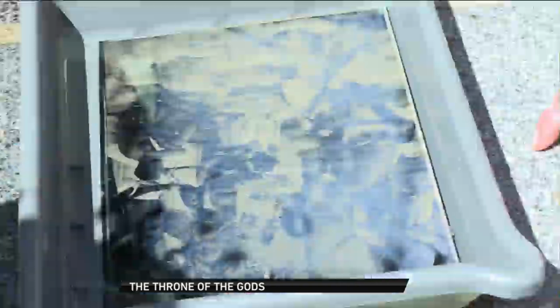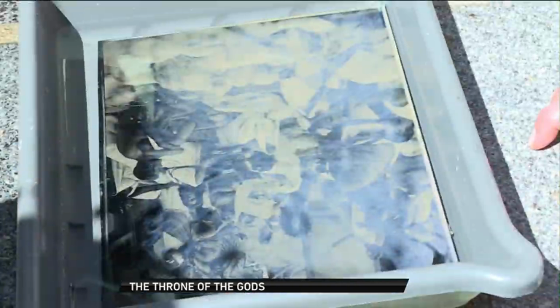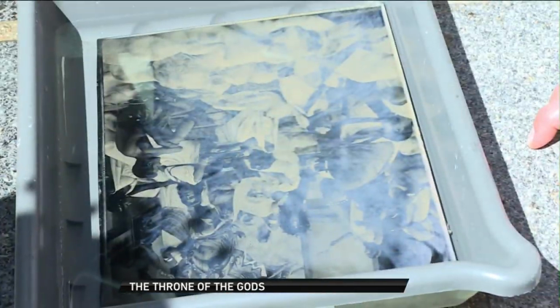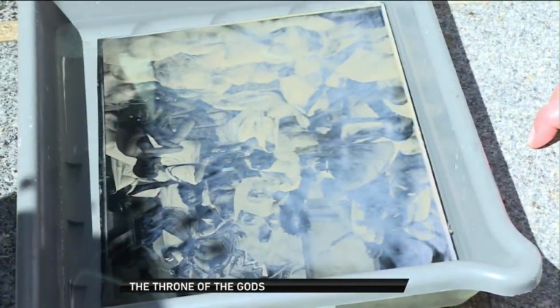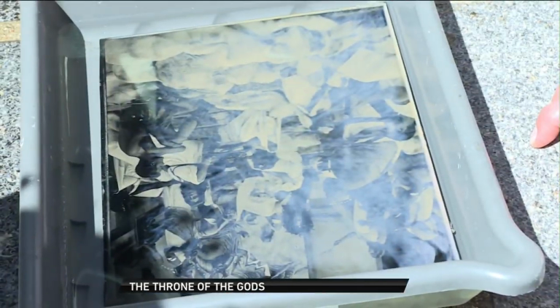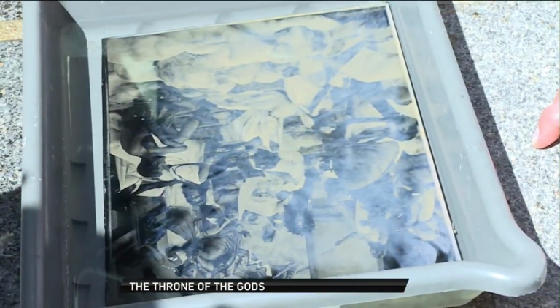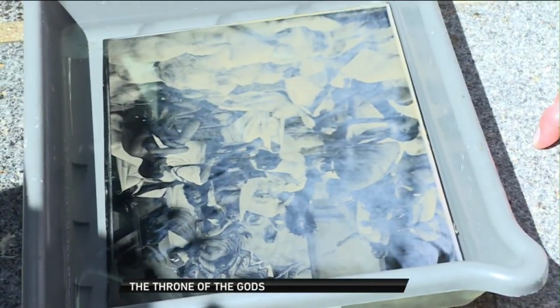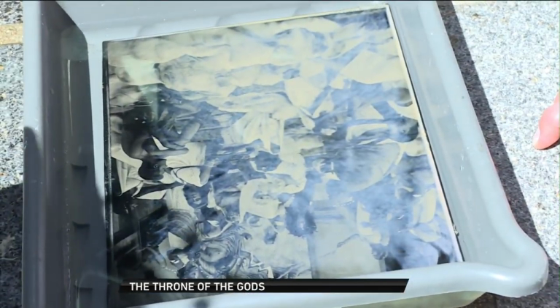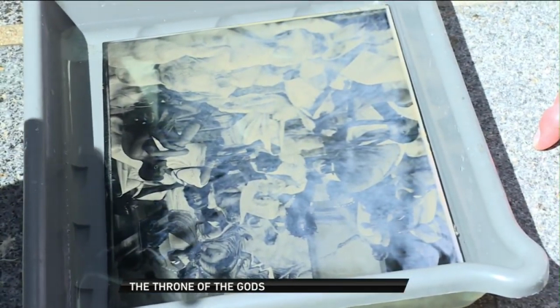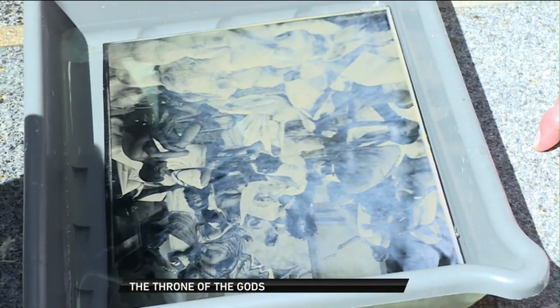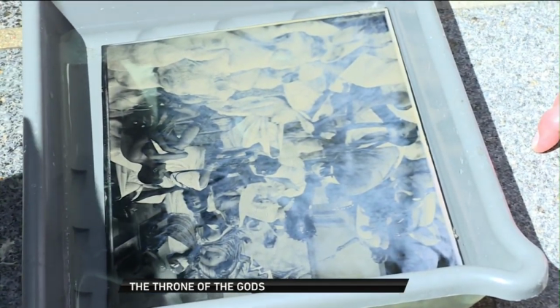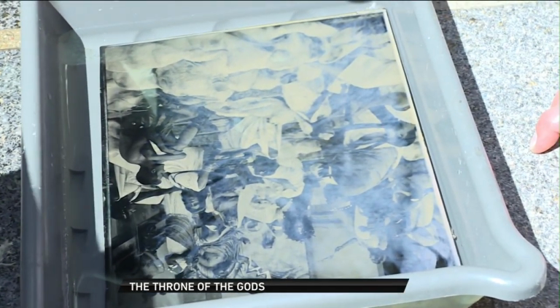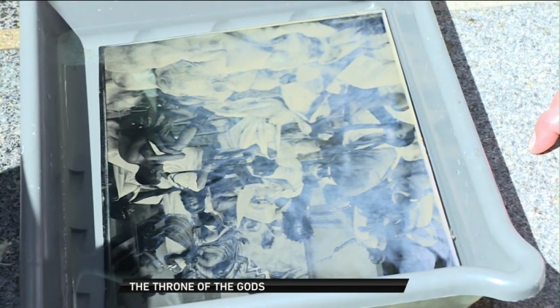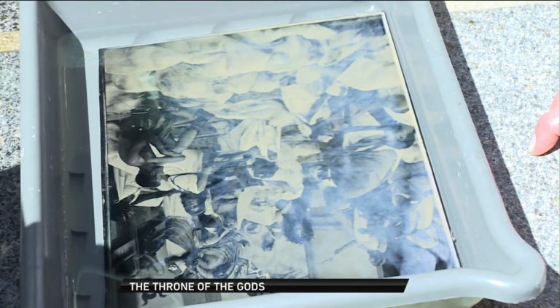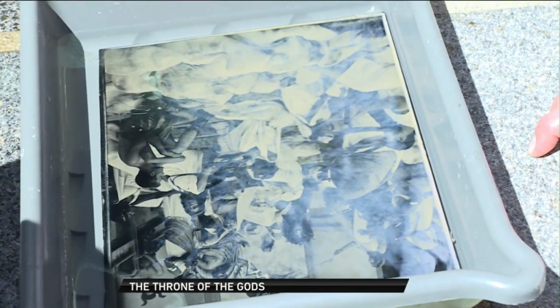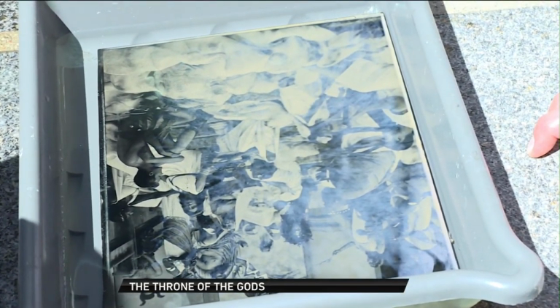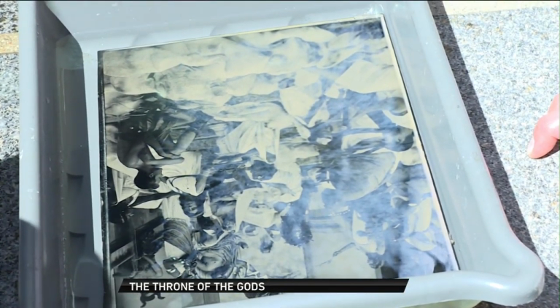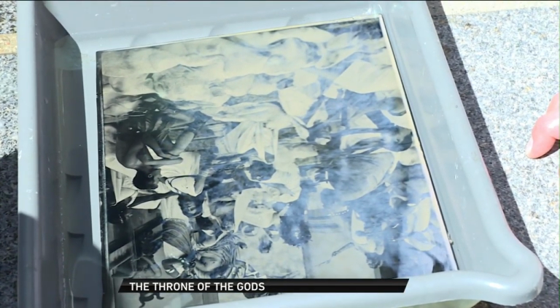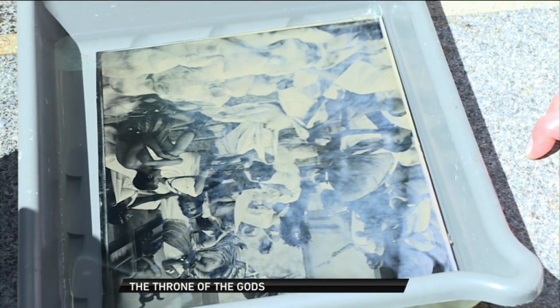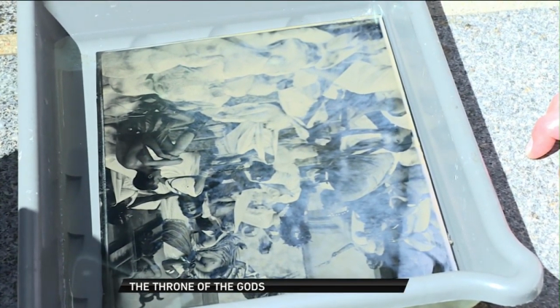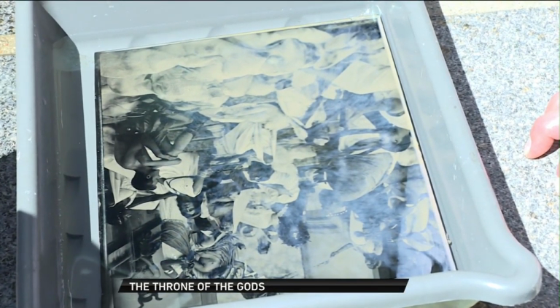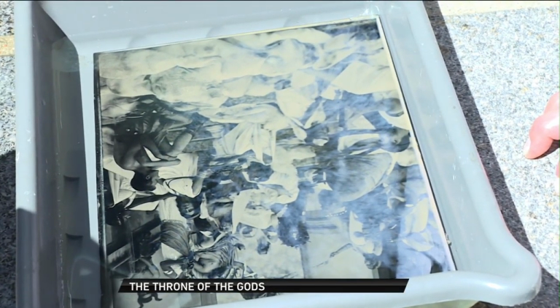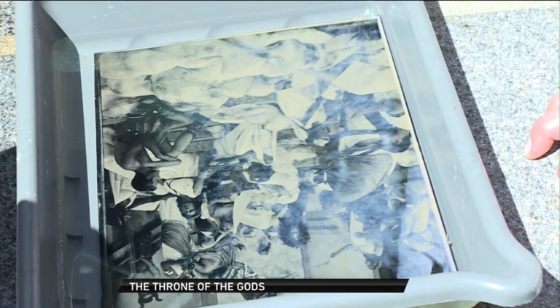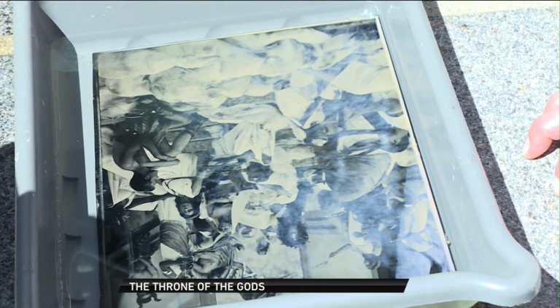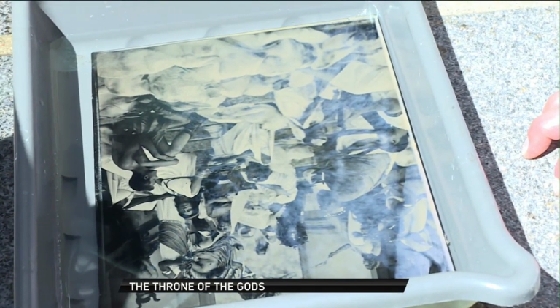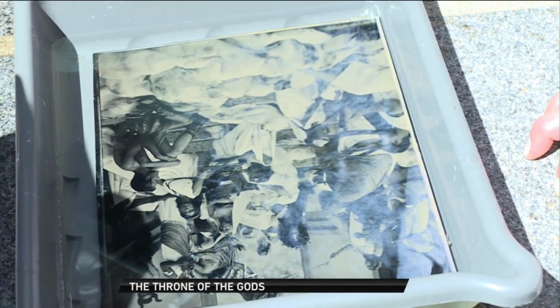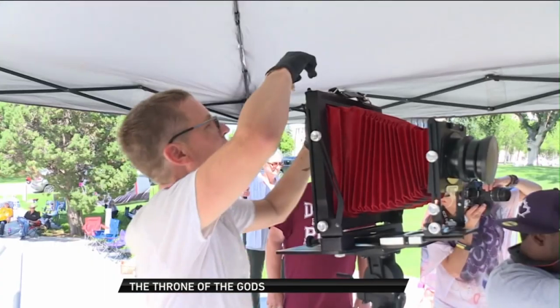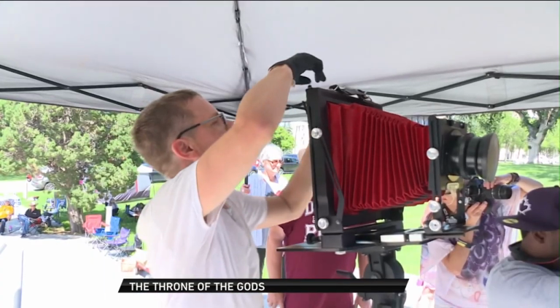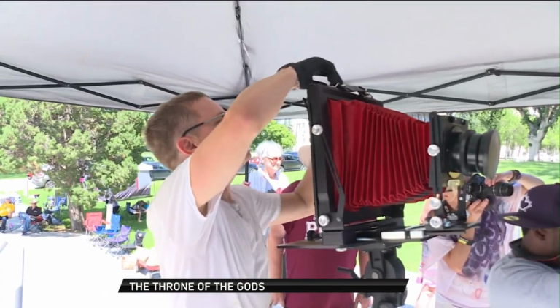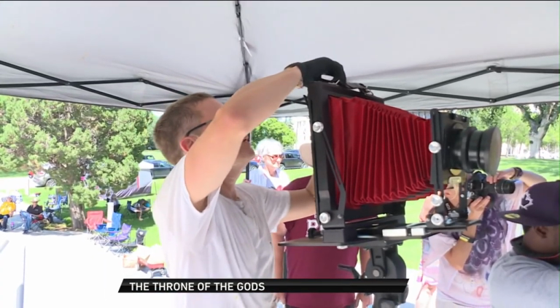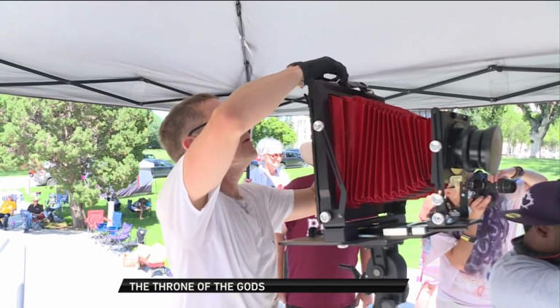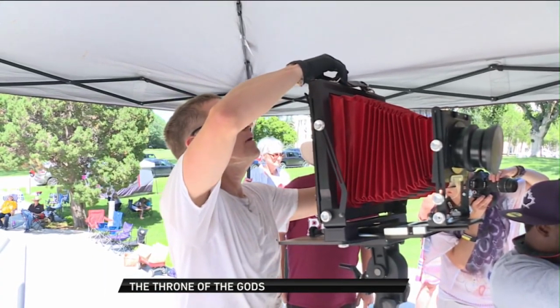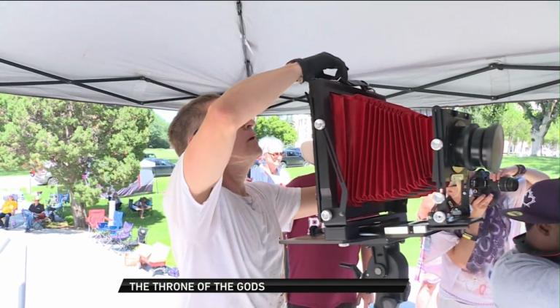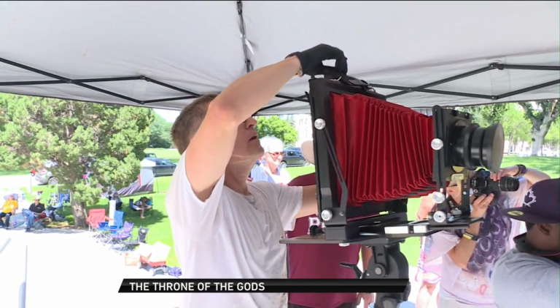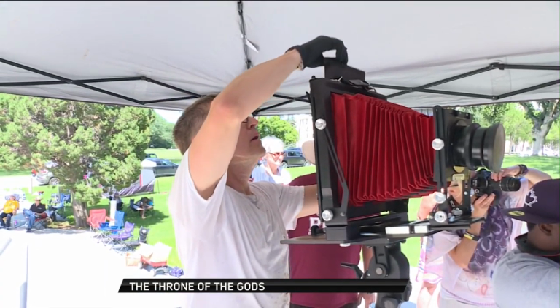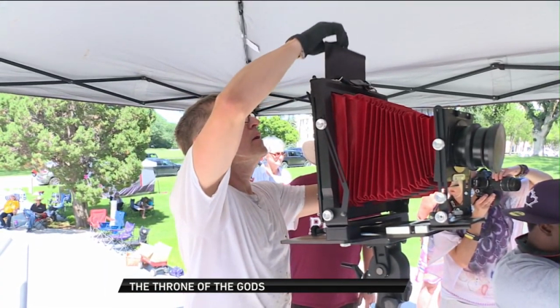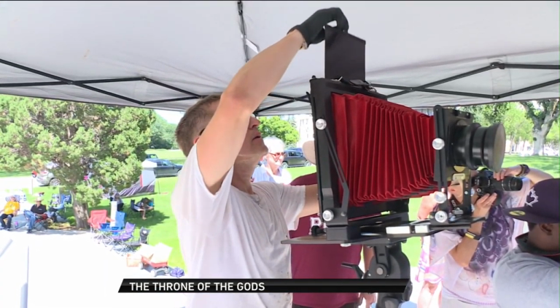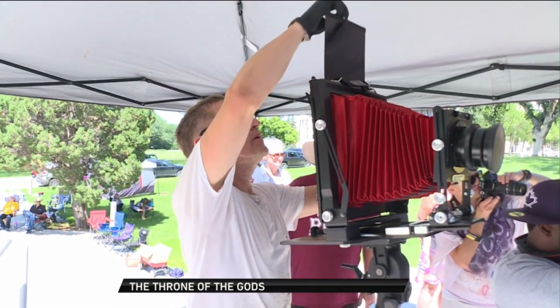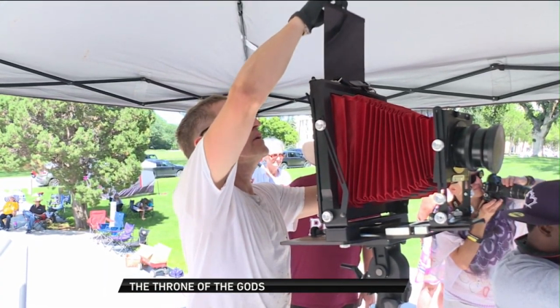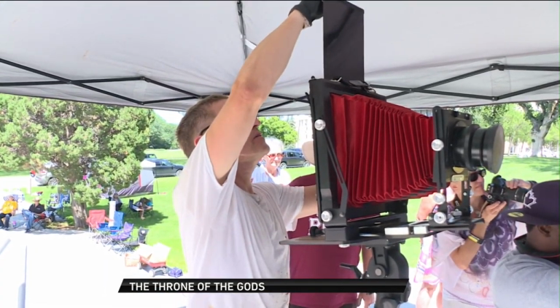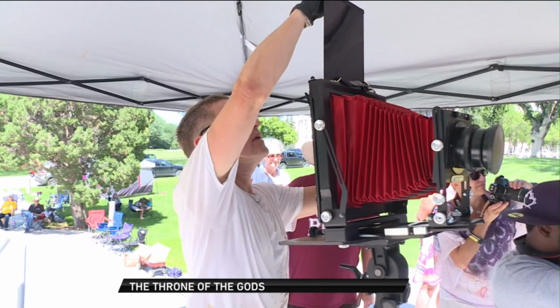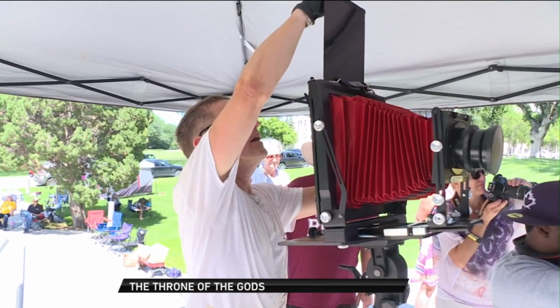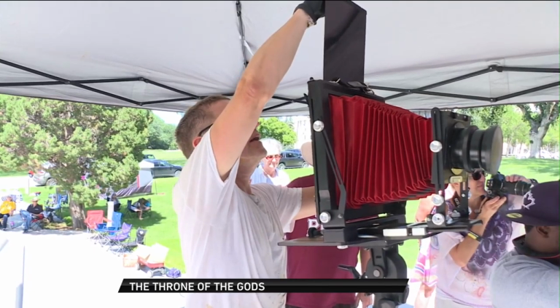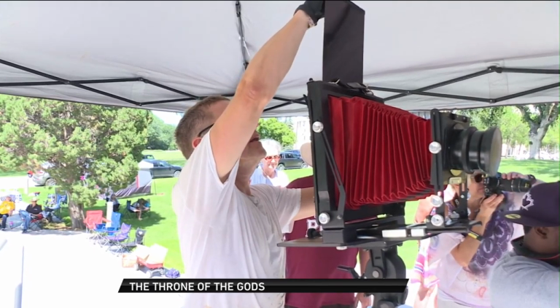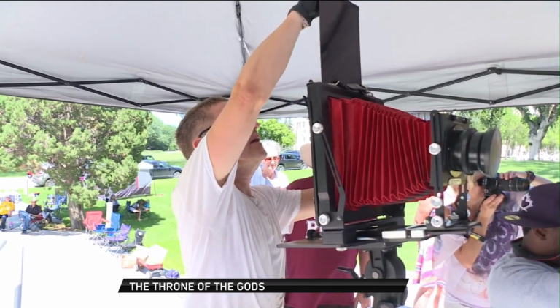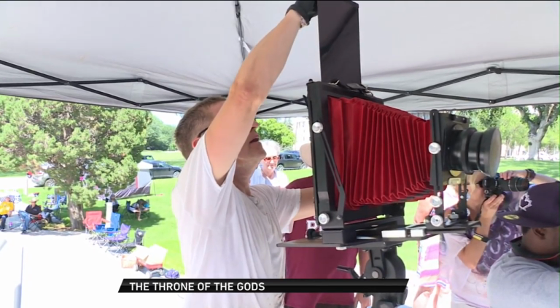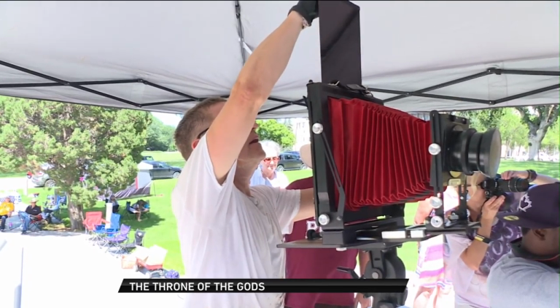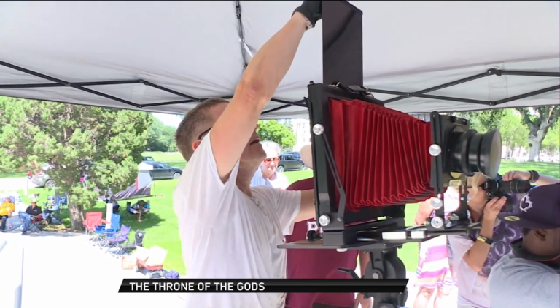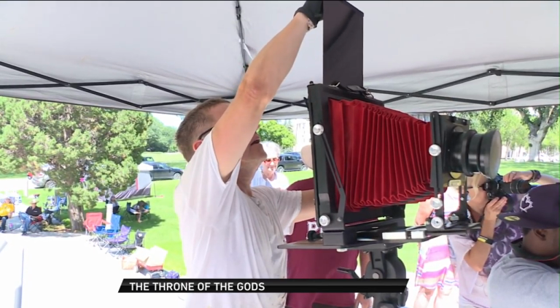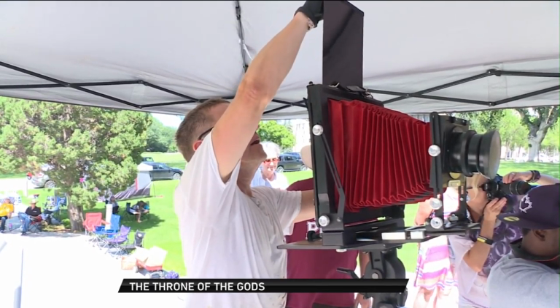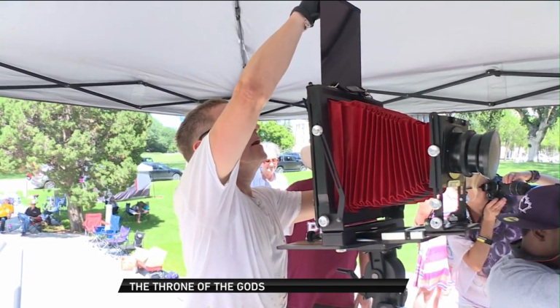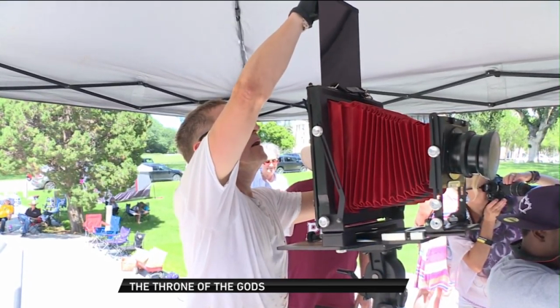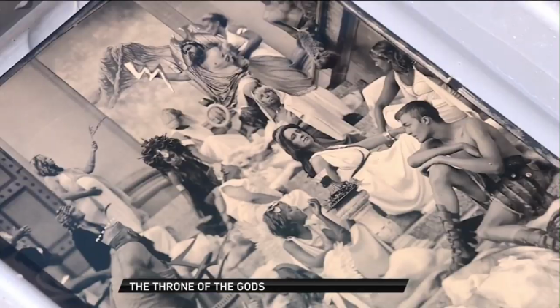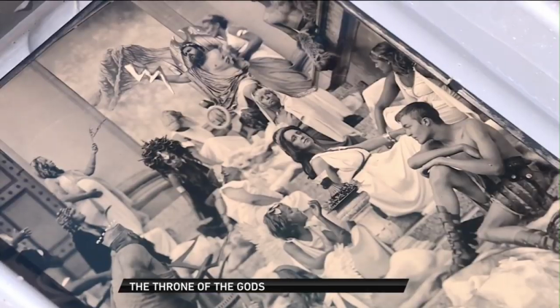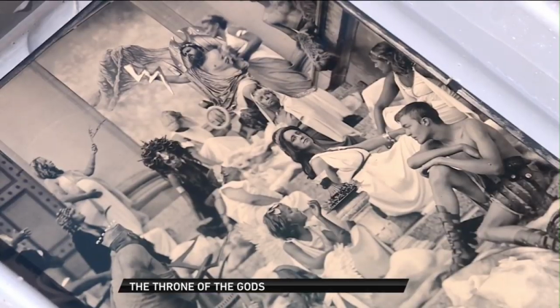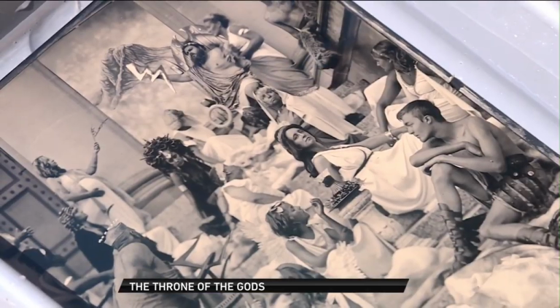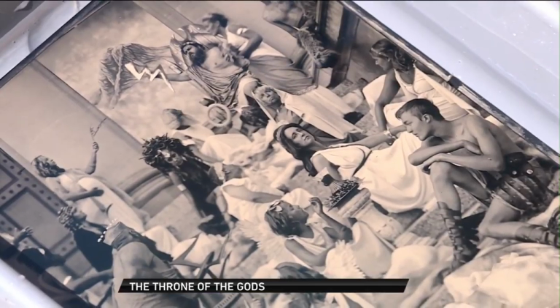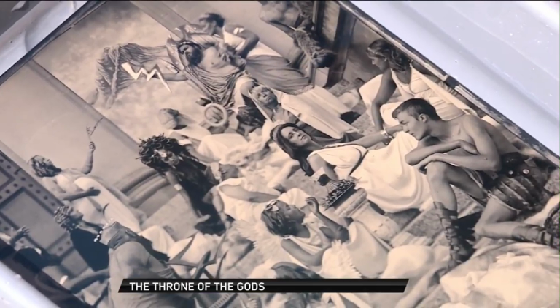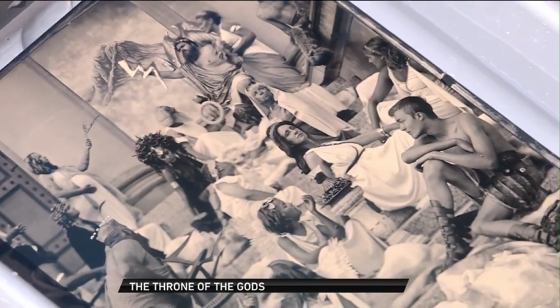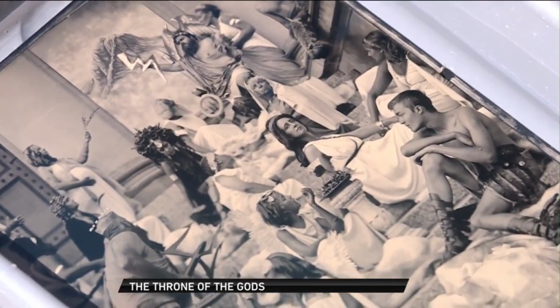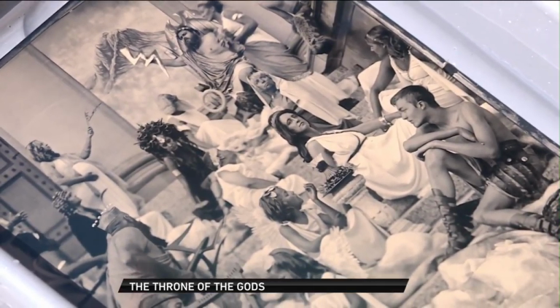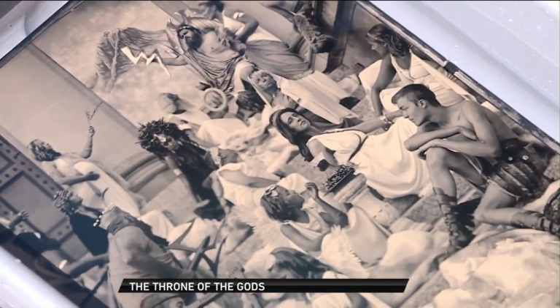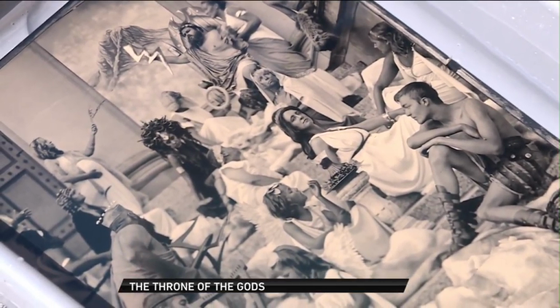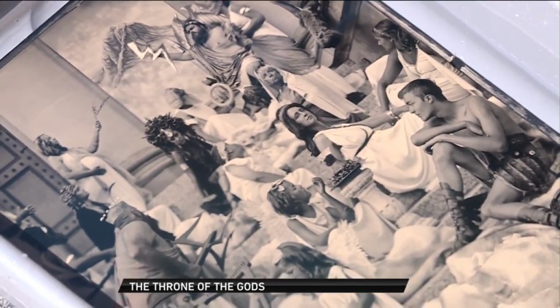Balkowich says this is the fourth large collaboration project he has organized, and it takes more than eight months to plan each picture.